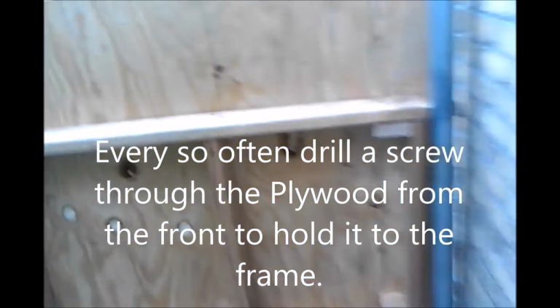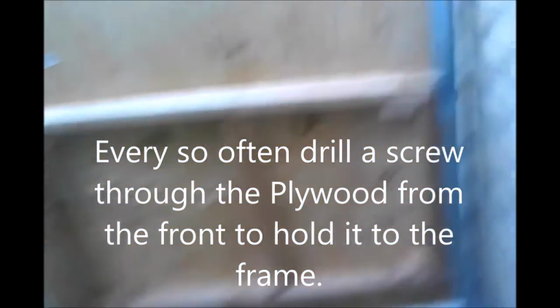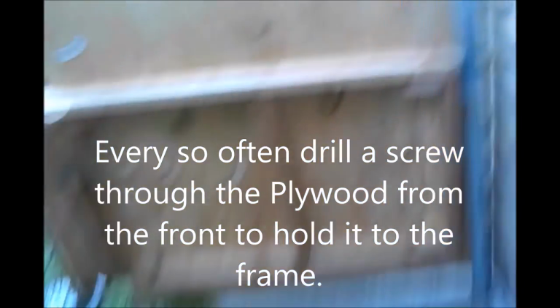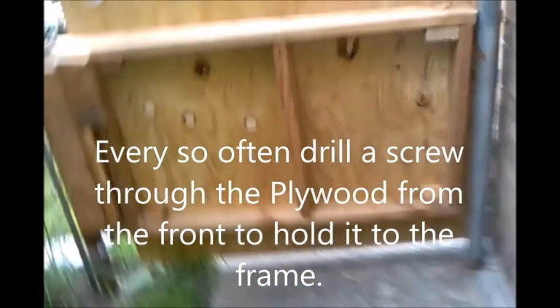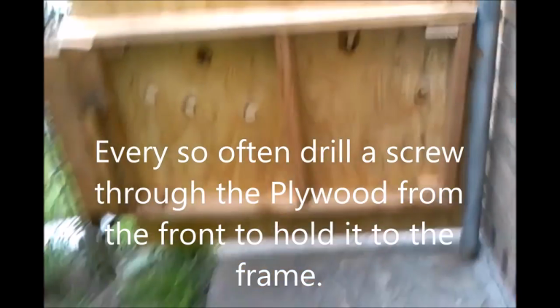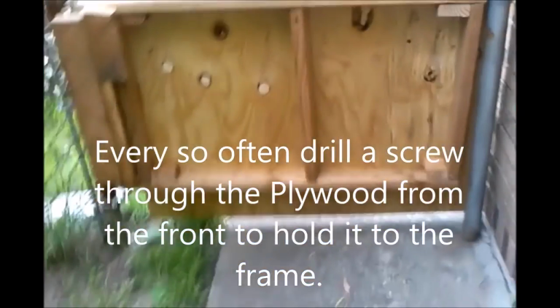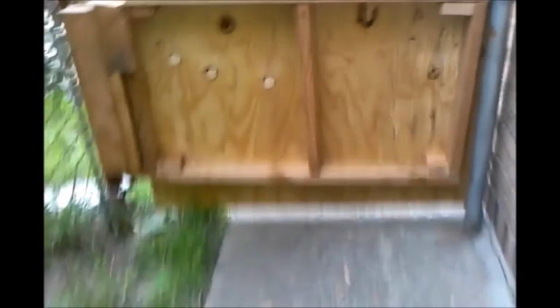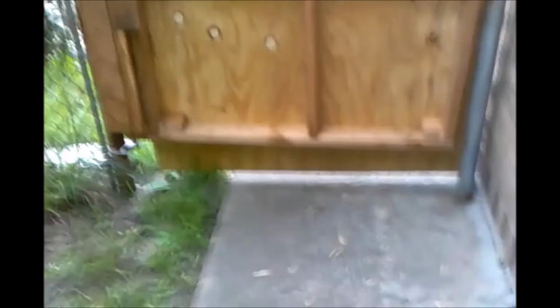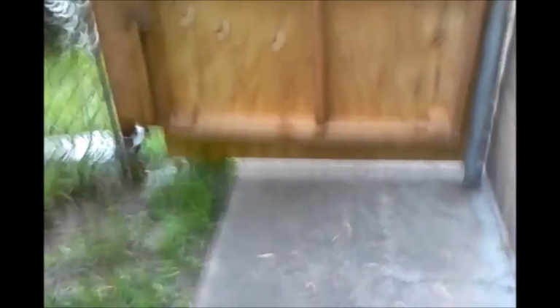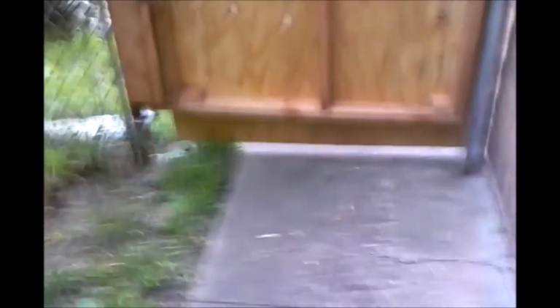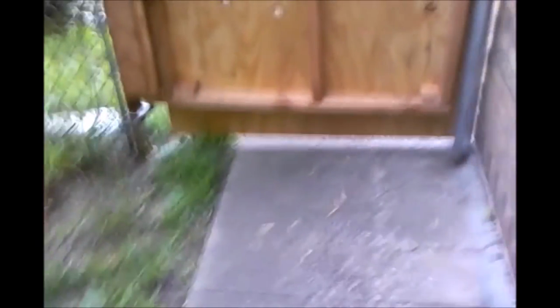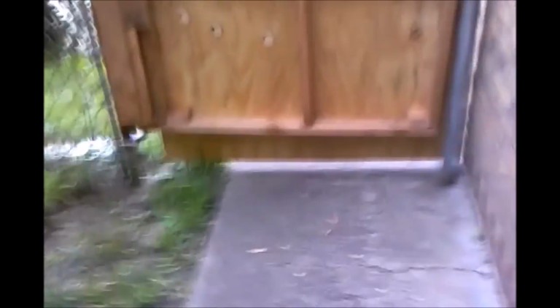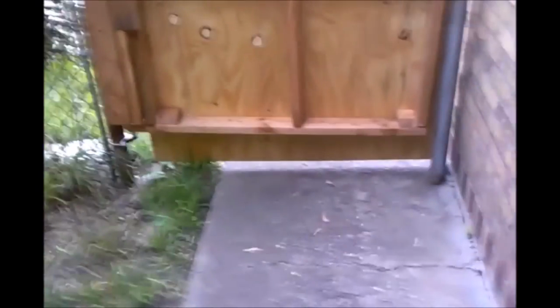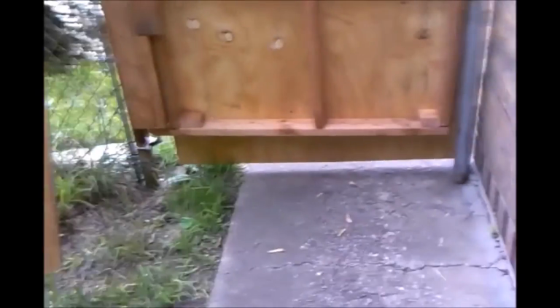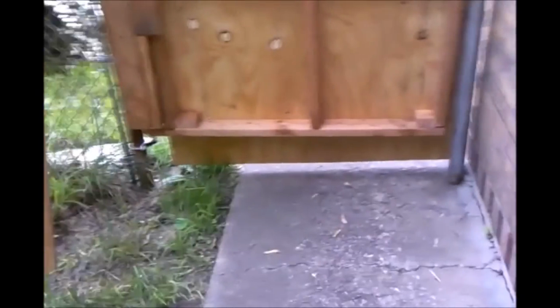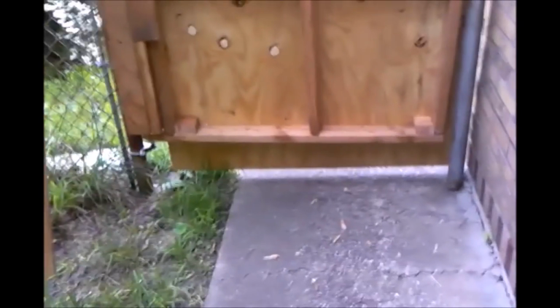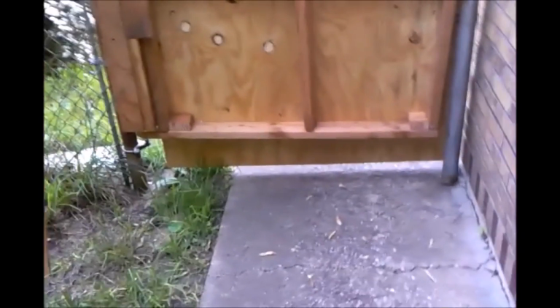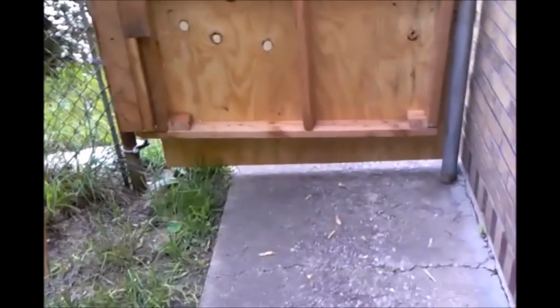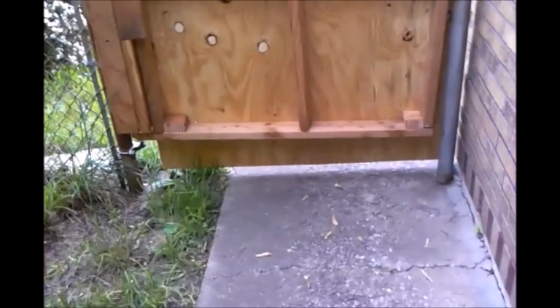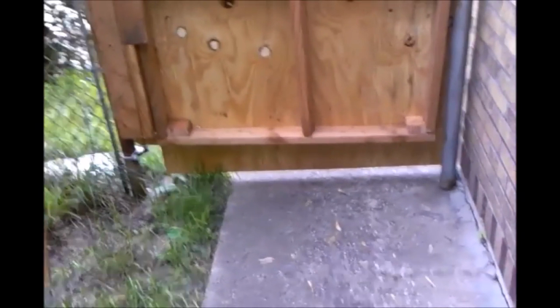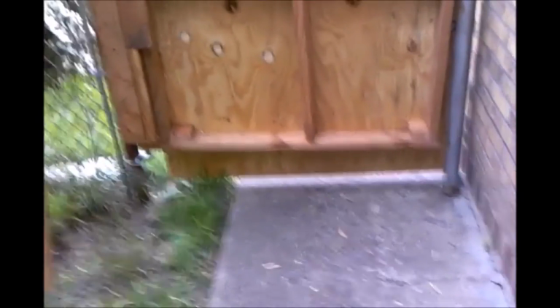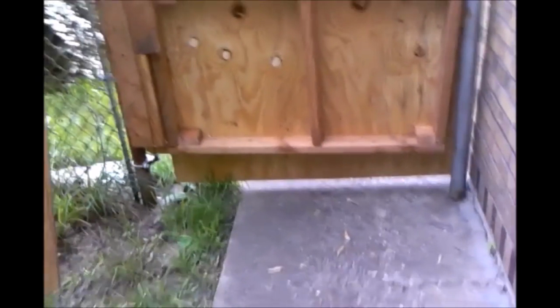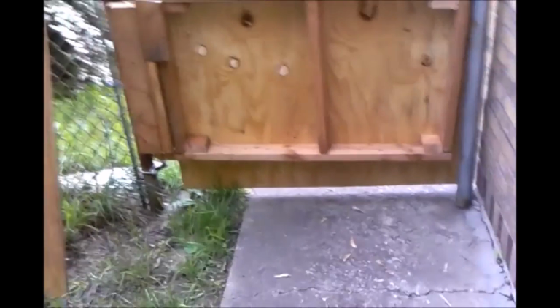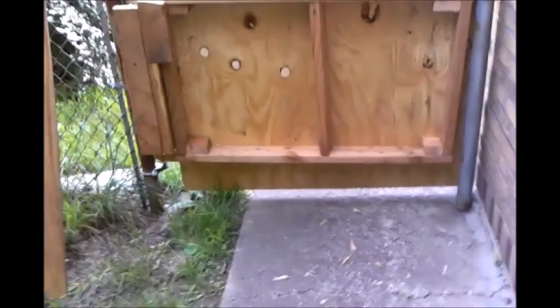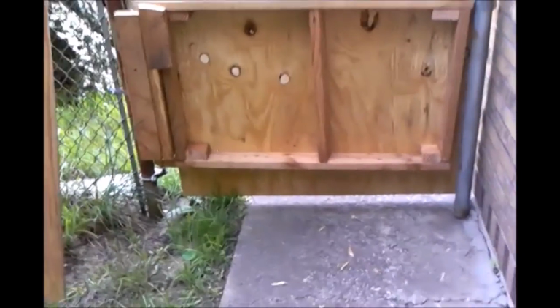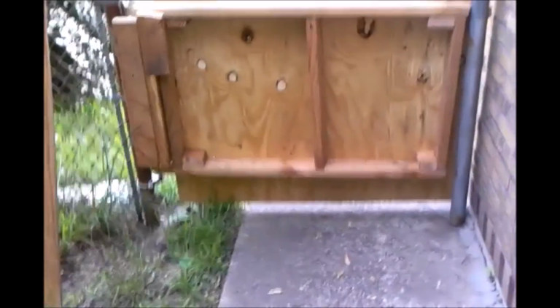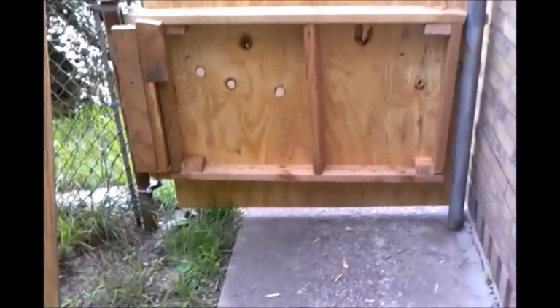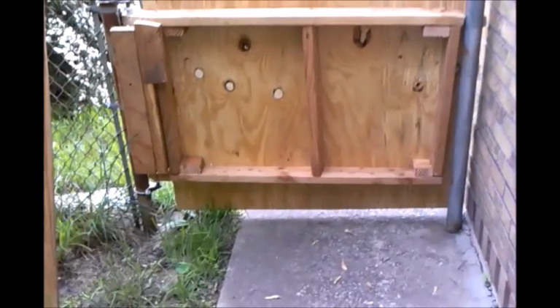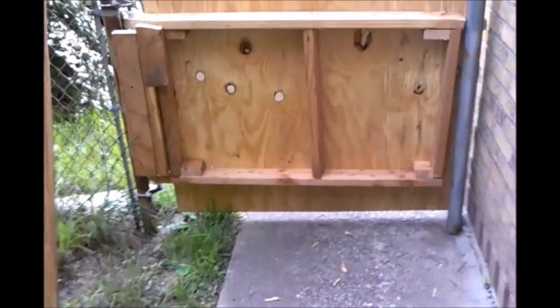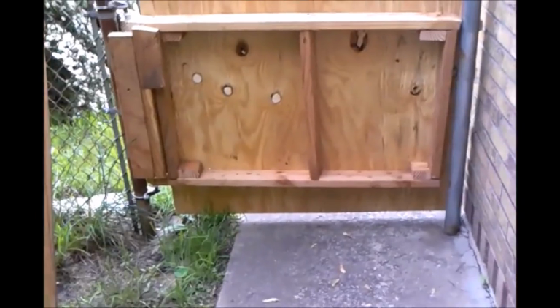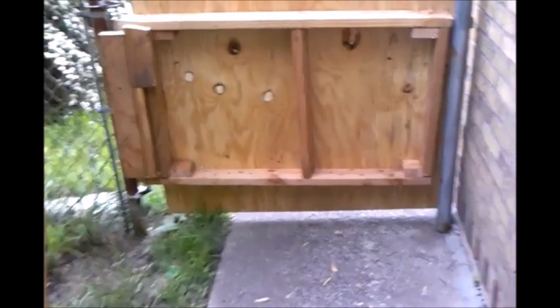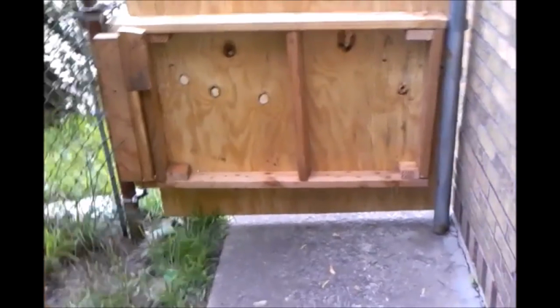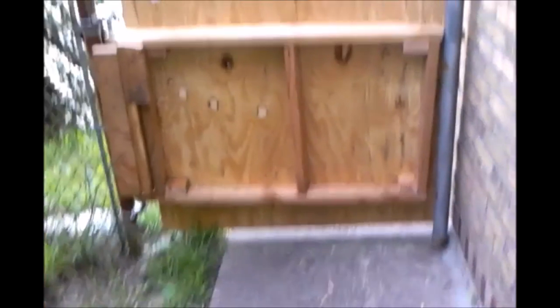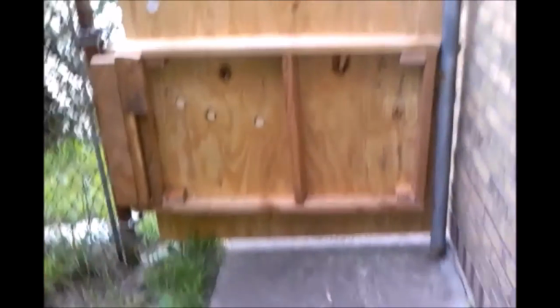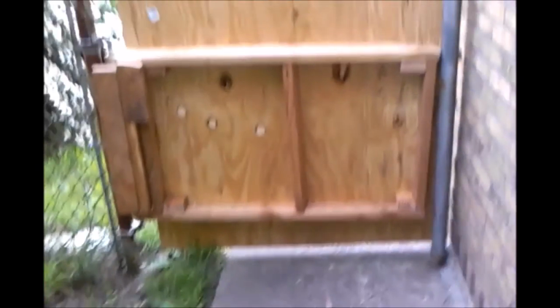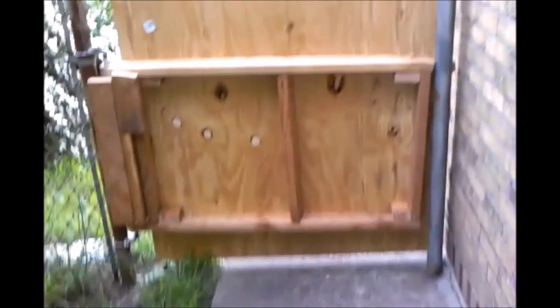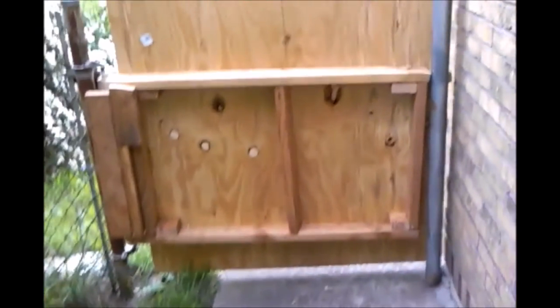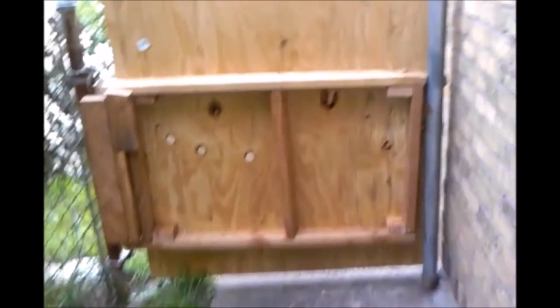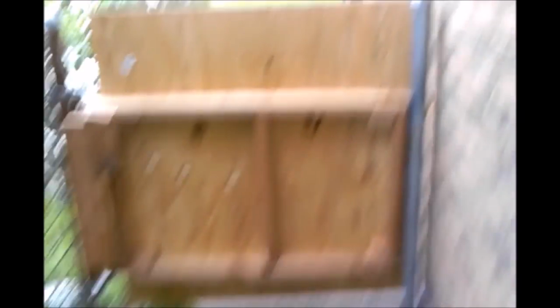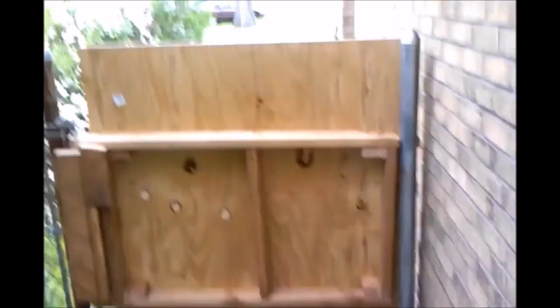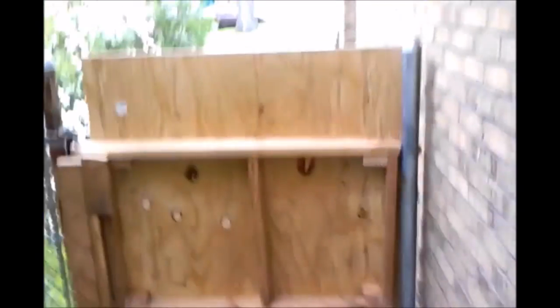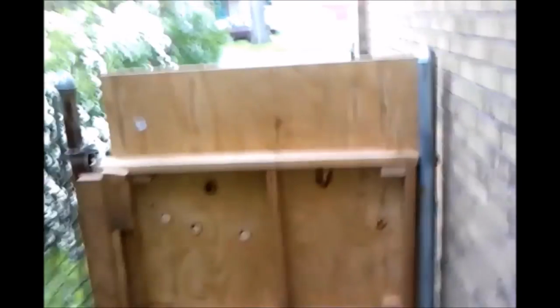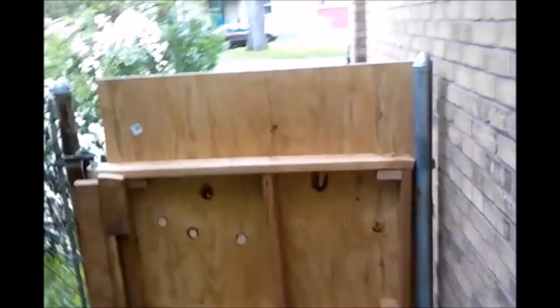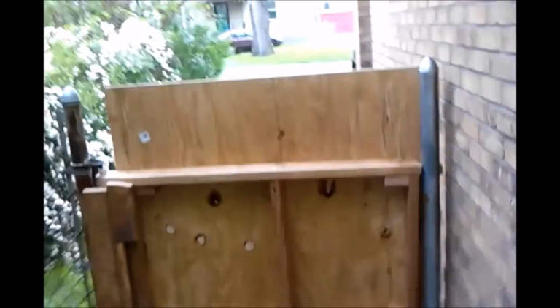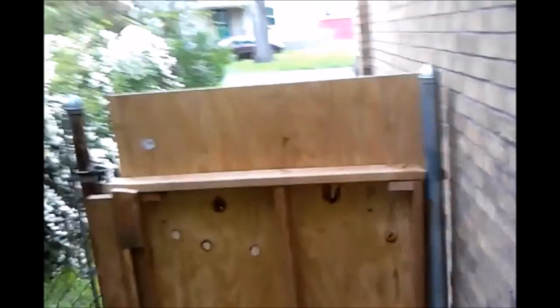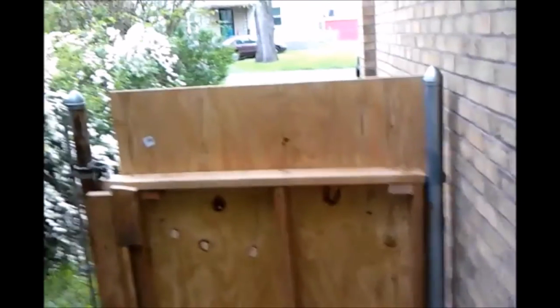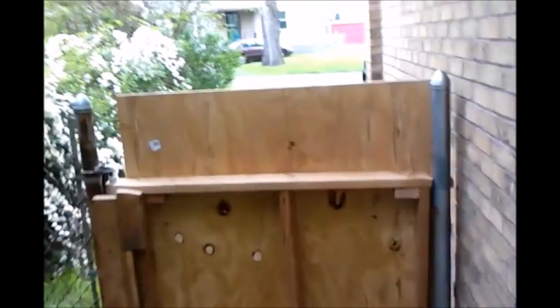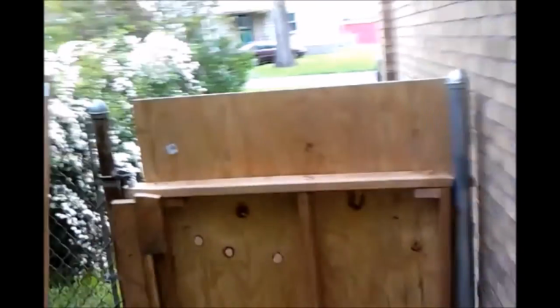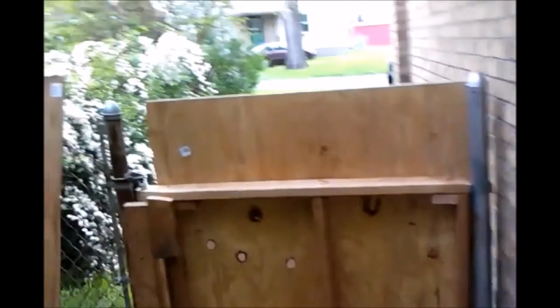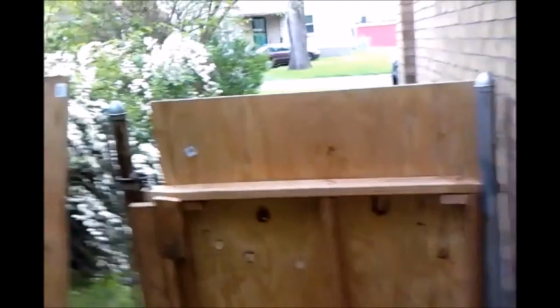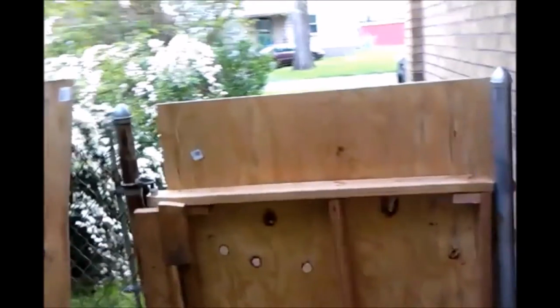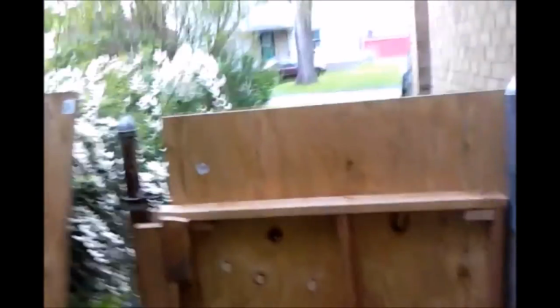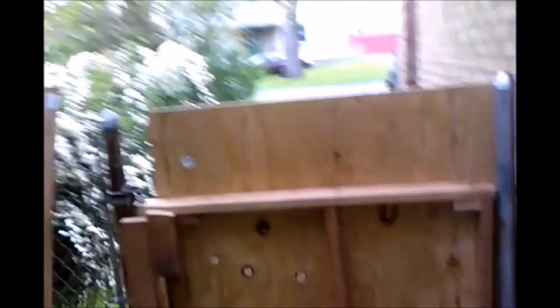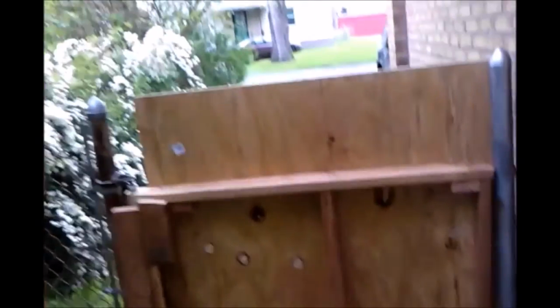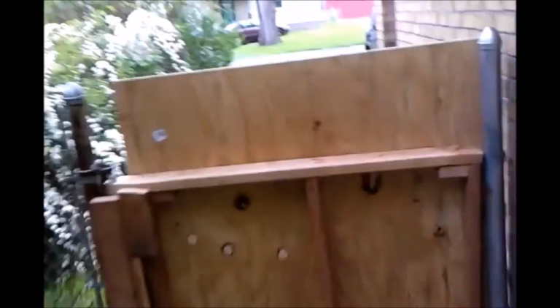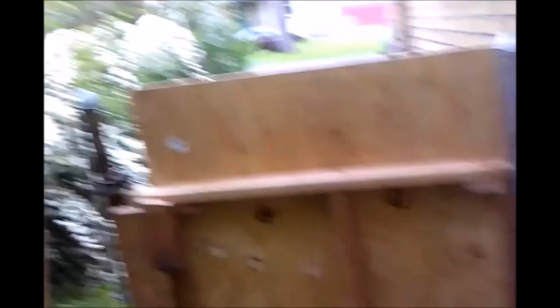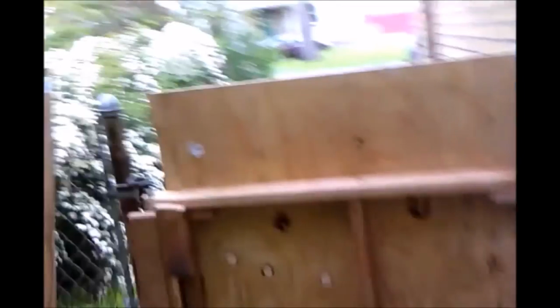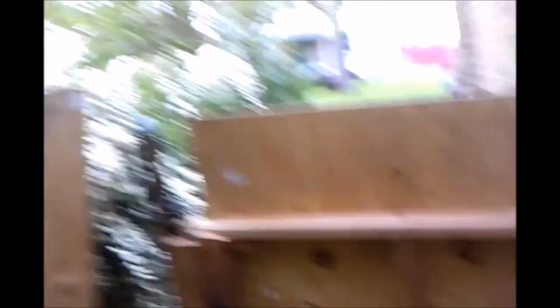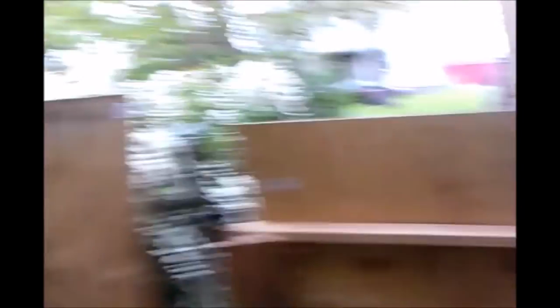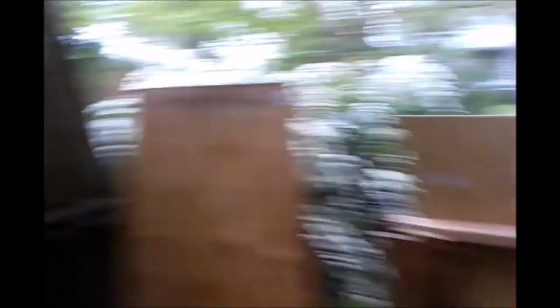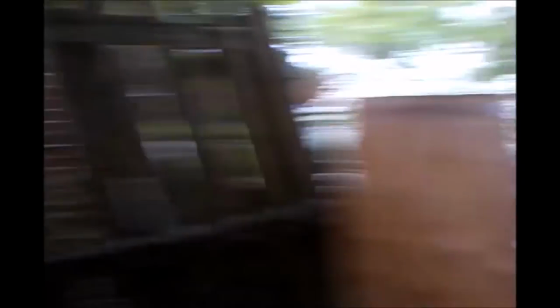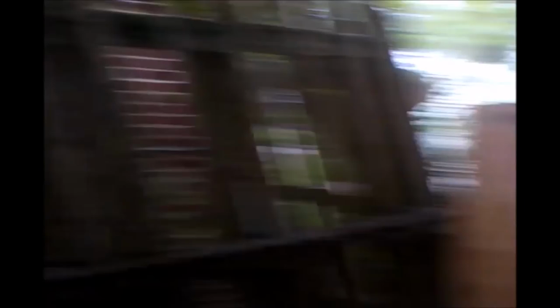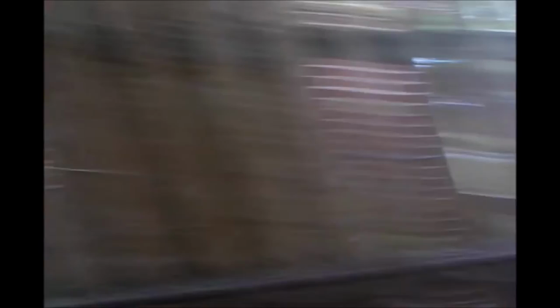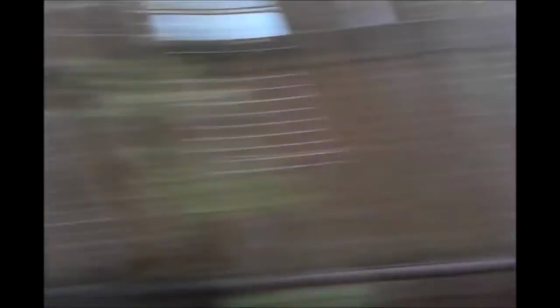You want to make sure you have enough clearance at the bottom so it's not hitting the ground. You want to make it look nice and straight.